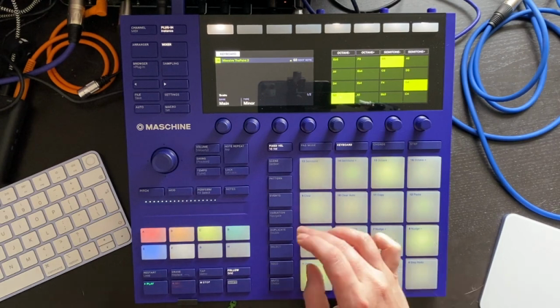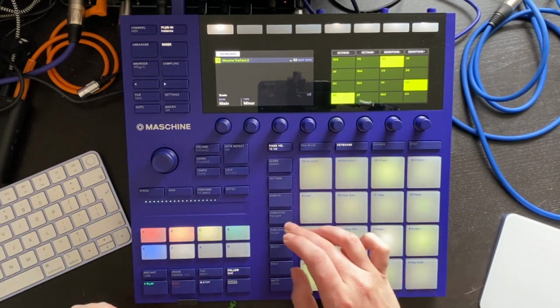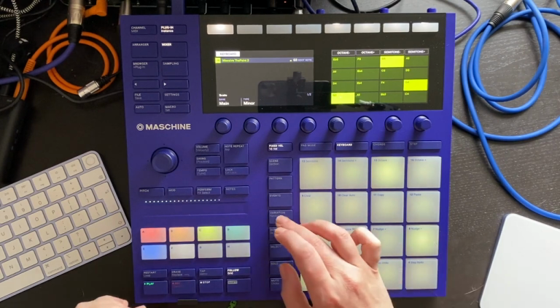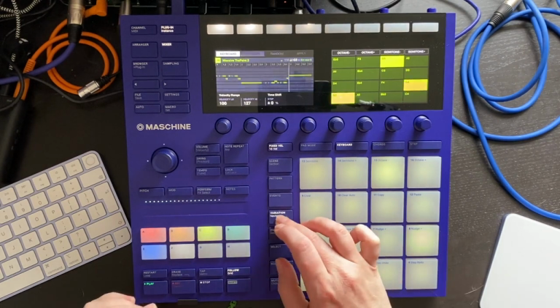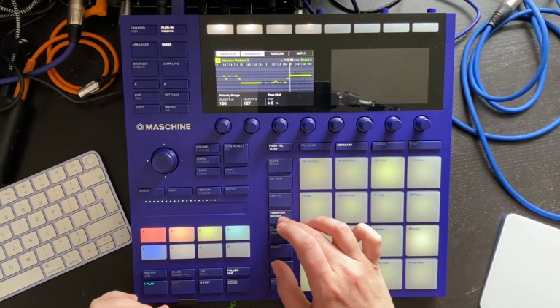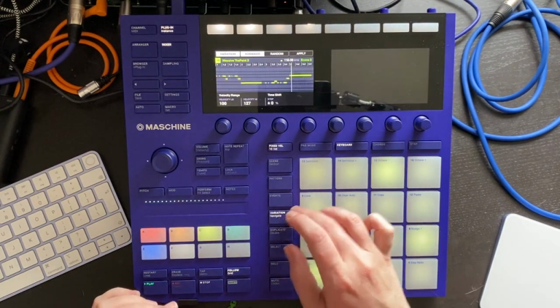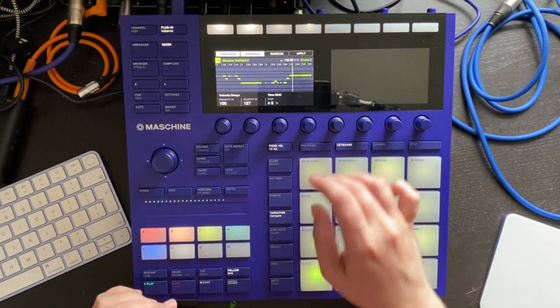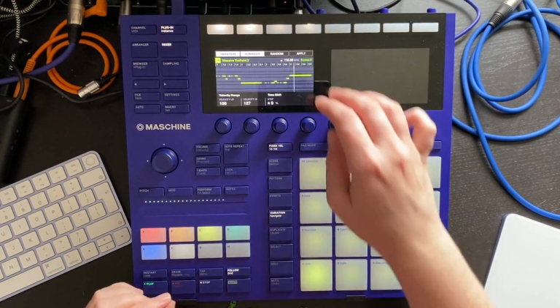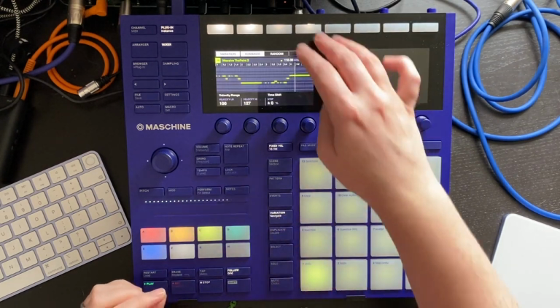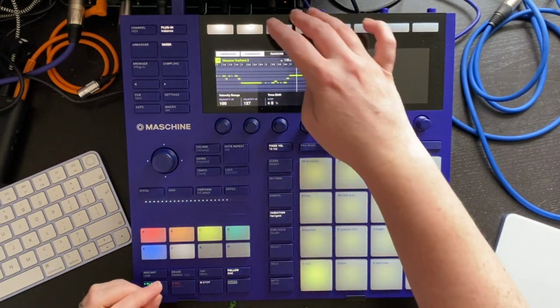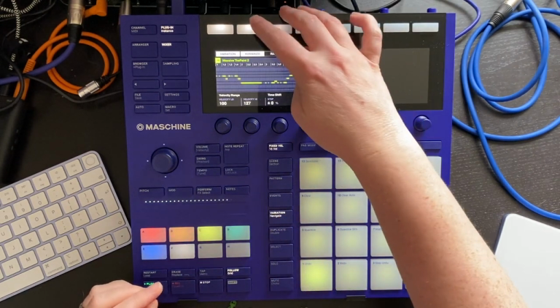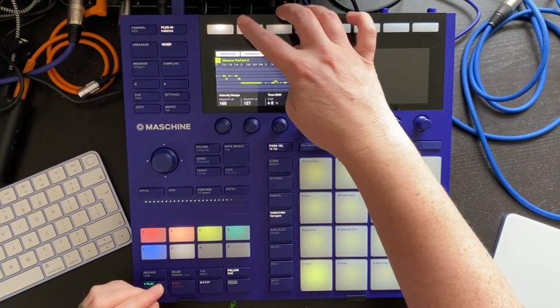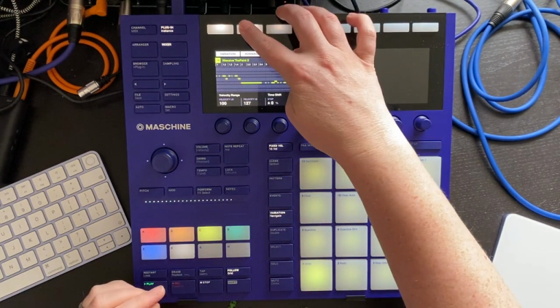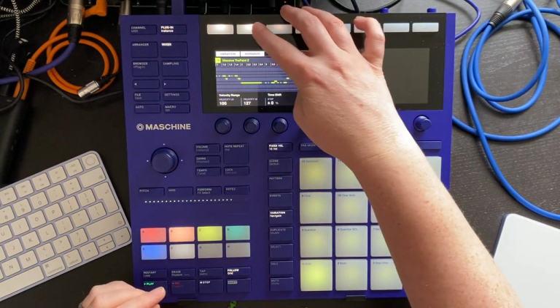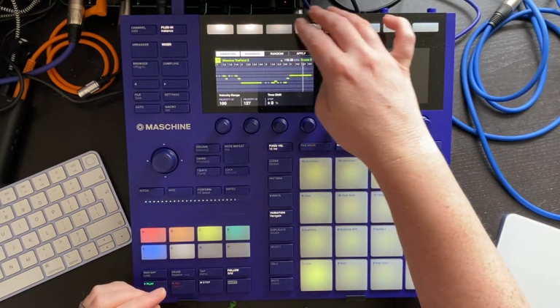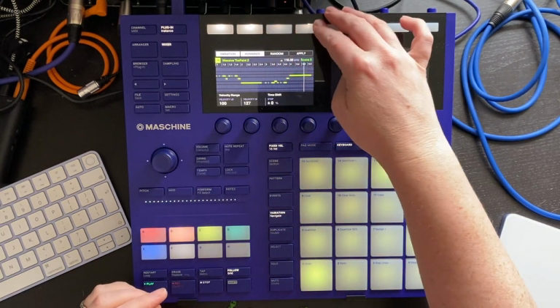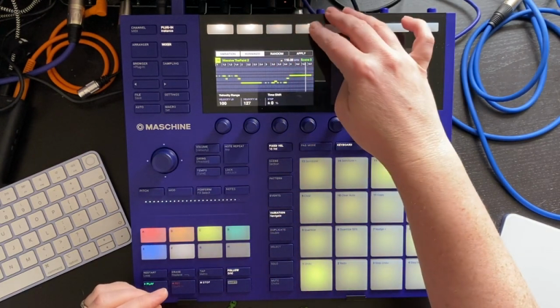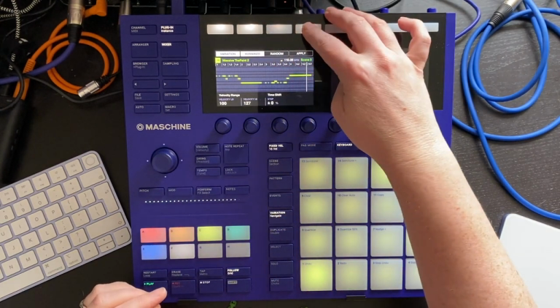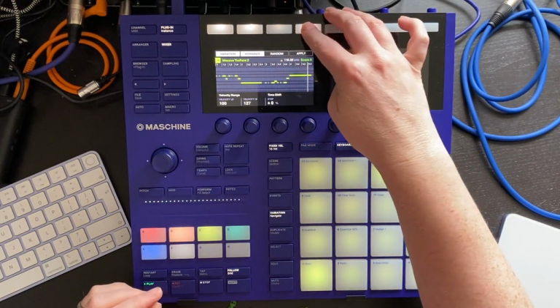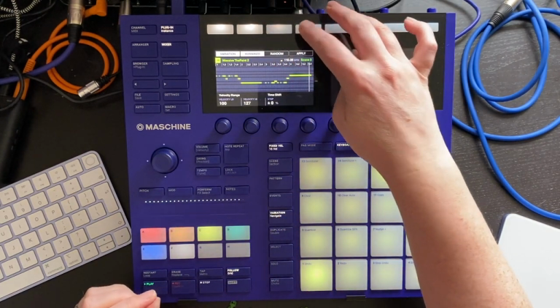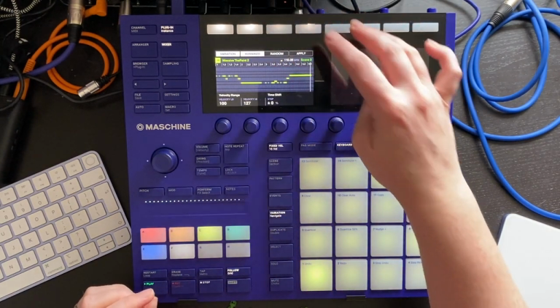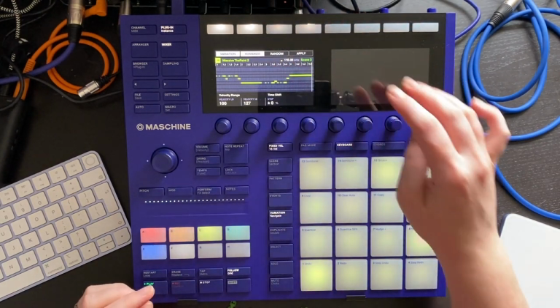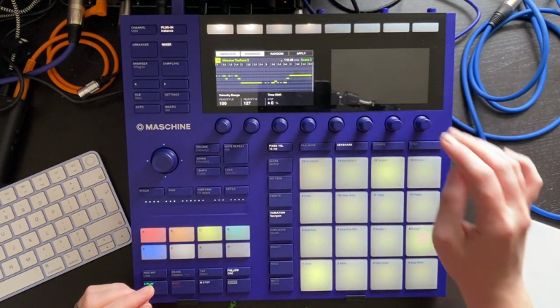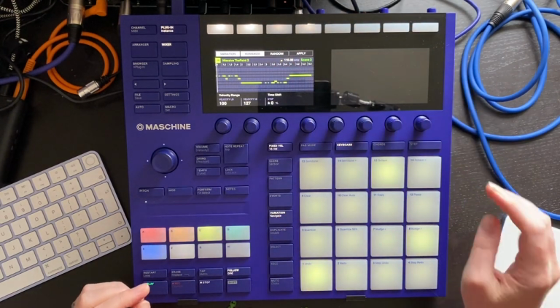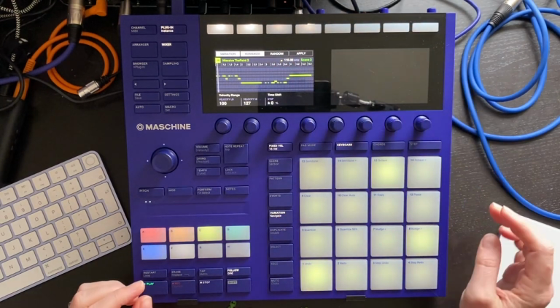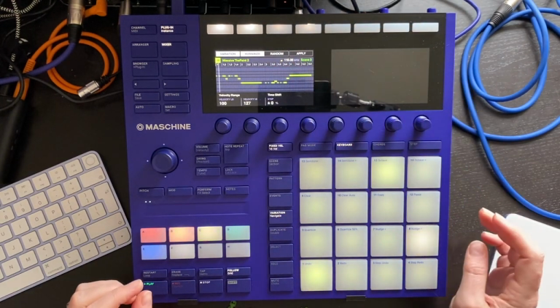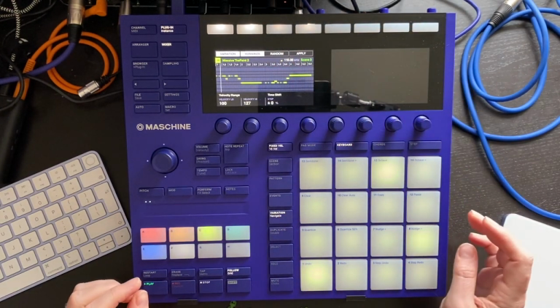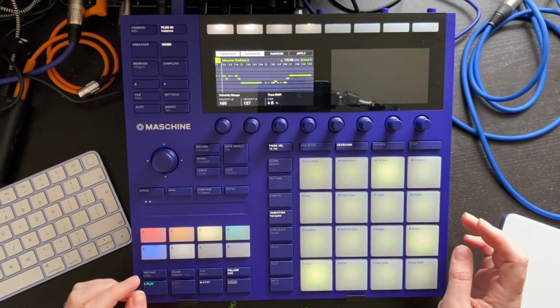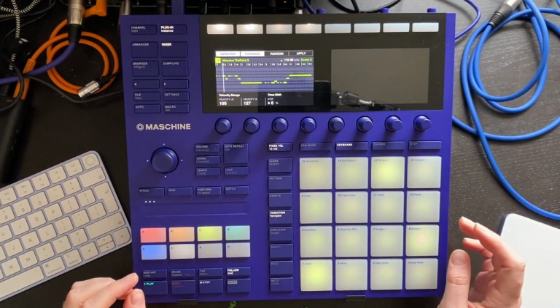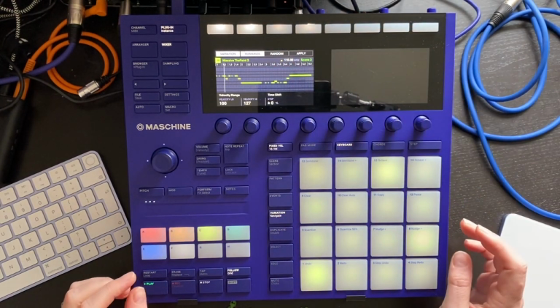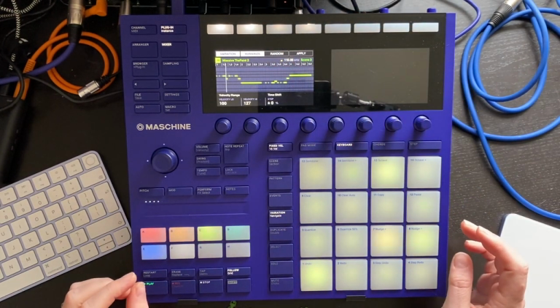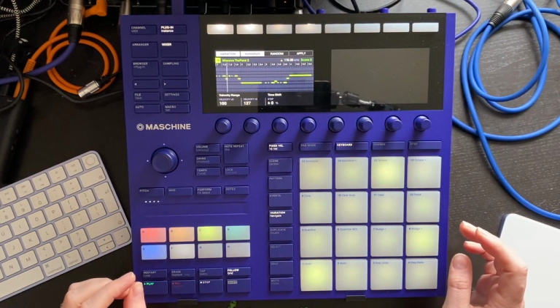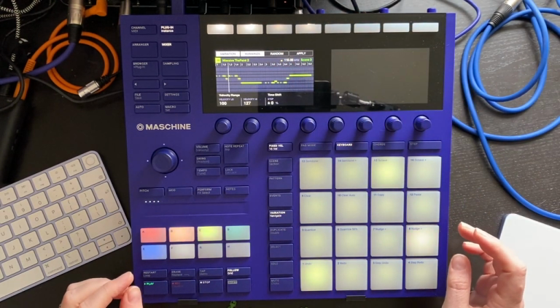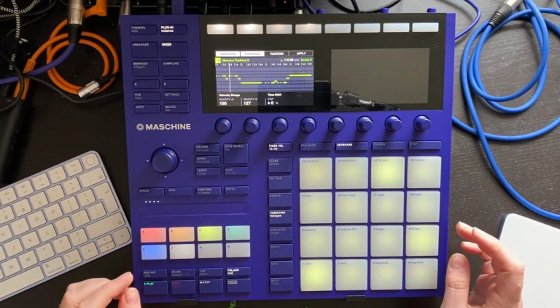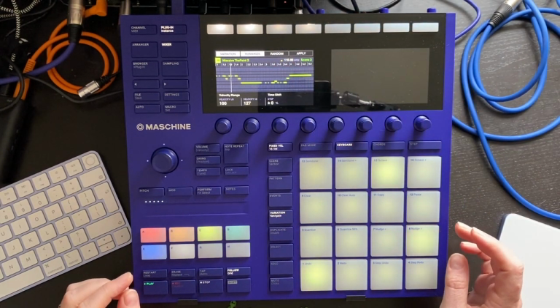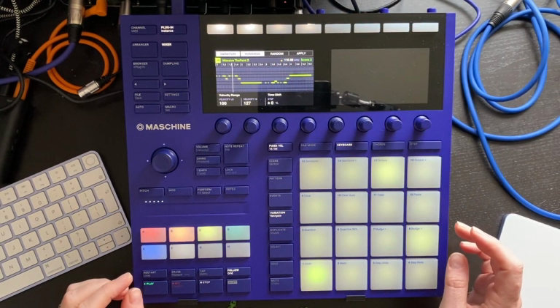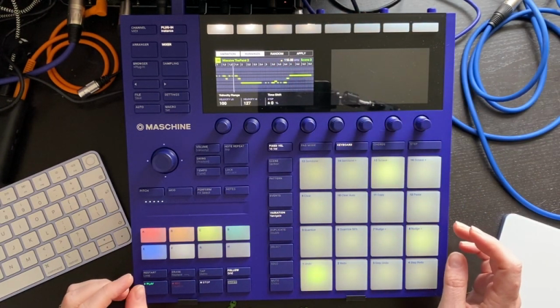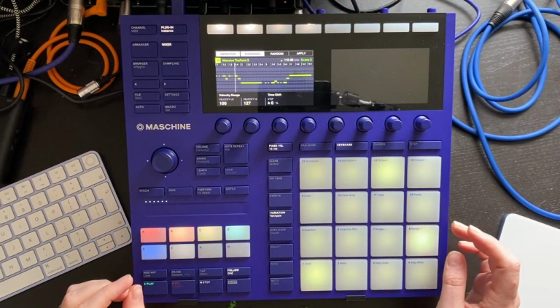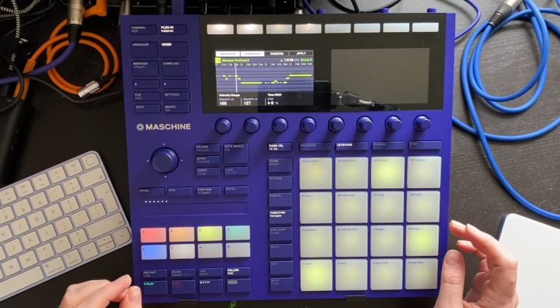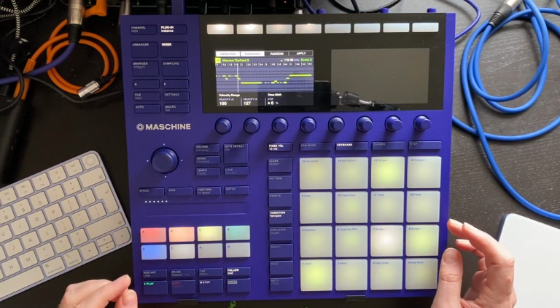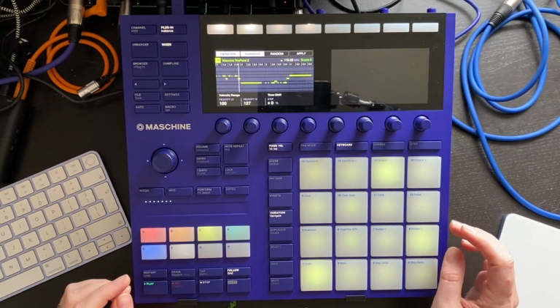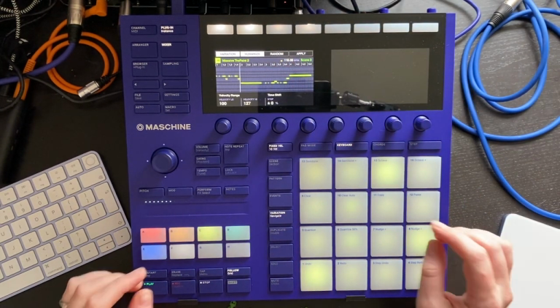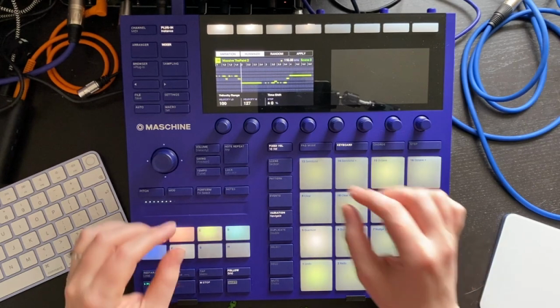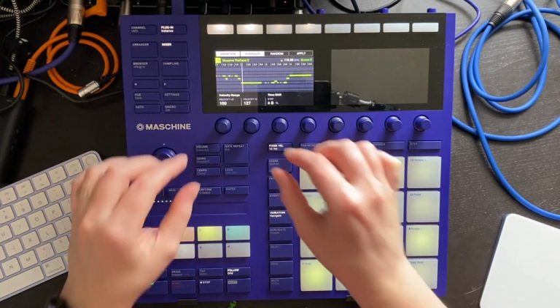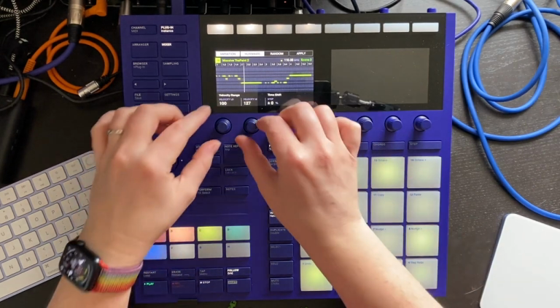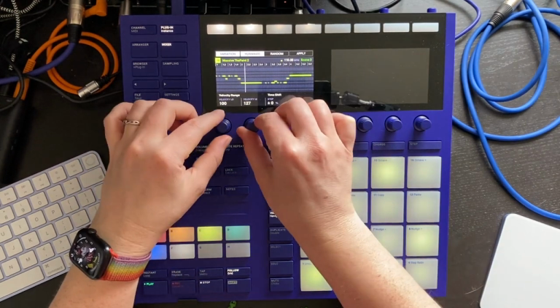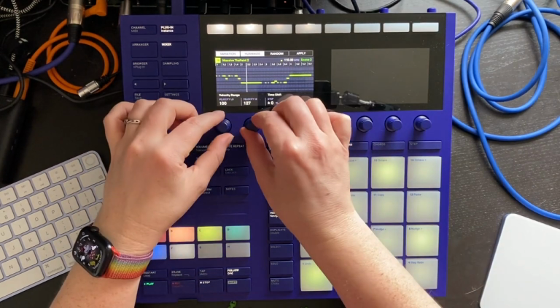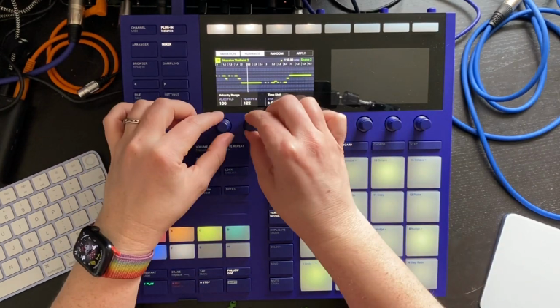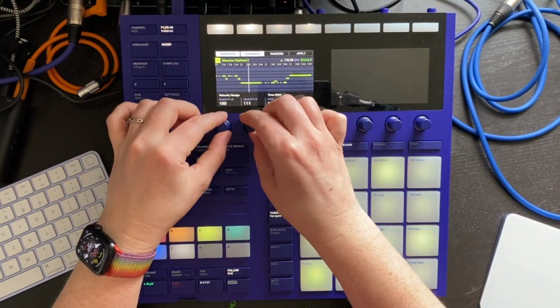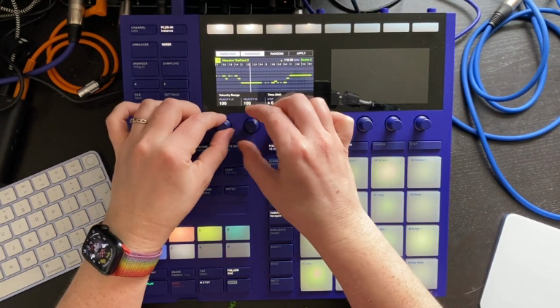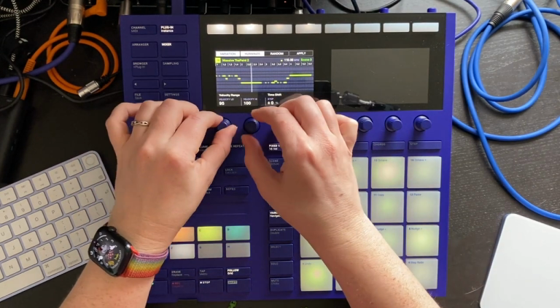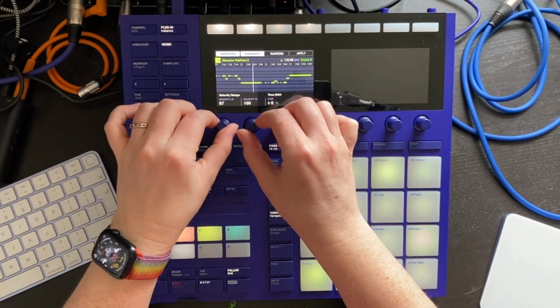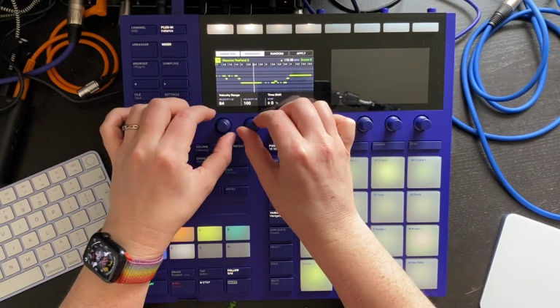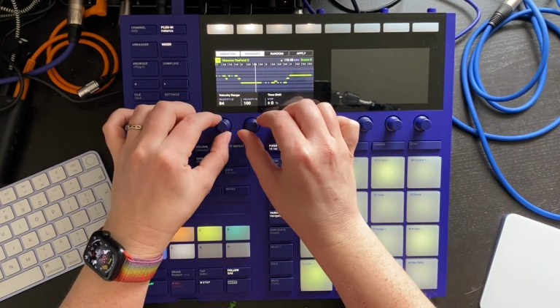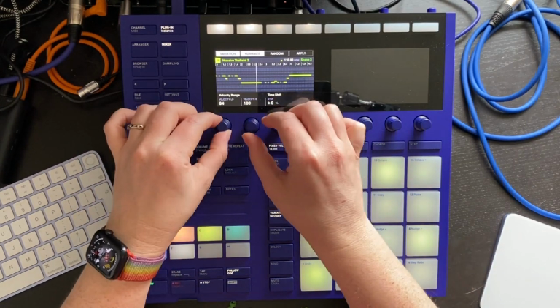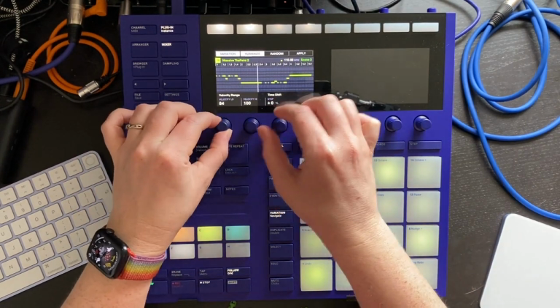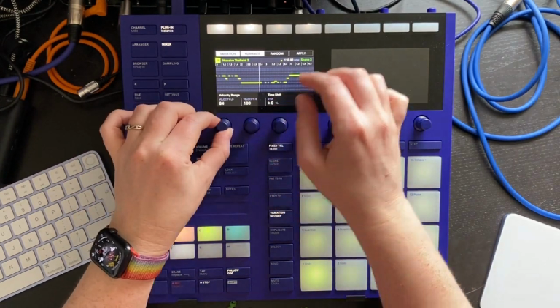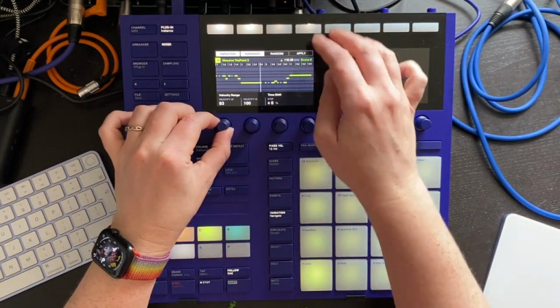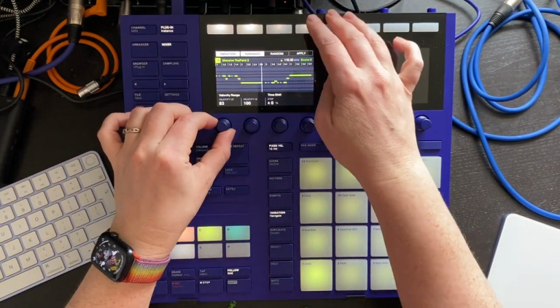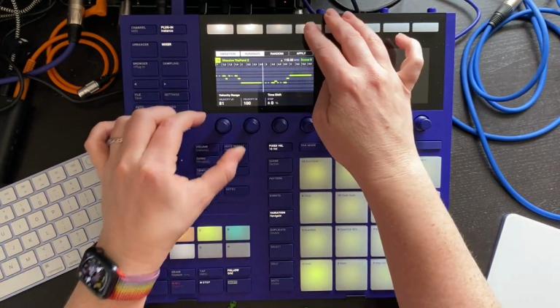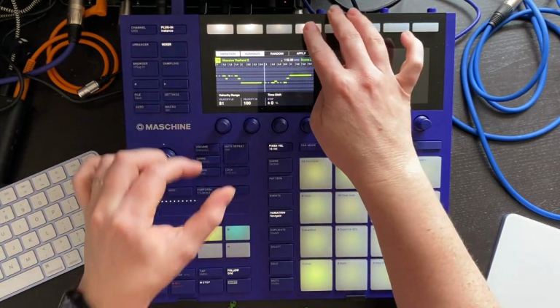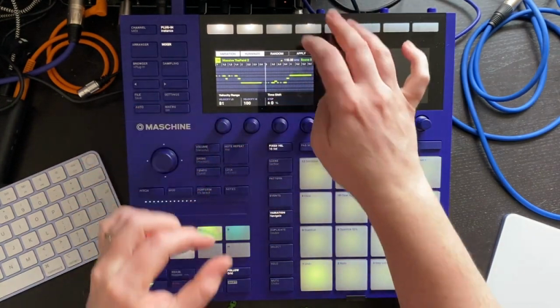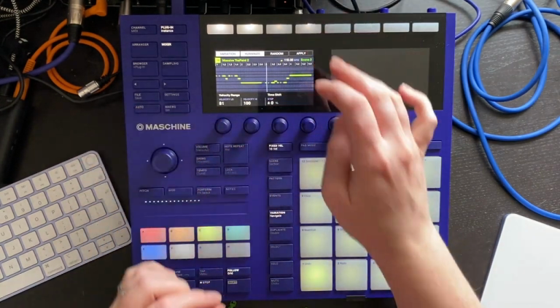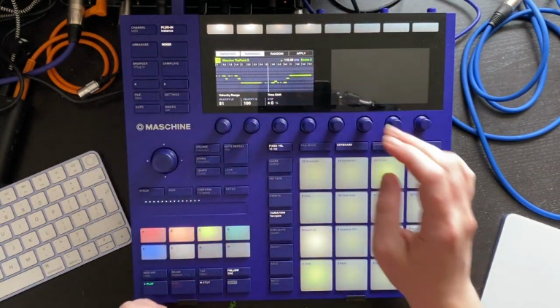The humanised variation is a great way to add a little bit of variety to the velocities of your notes without having to tweak them all individually.